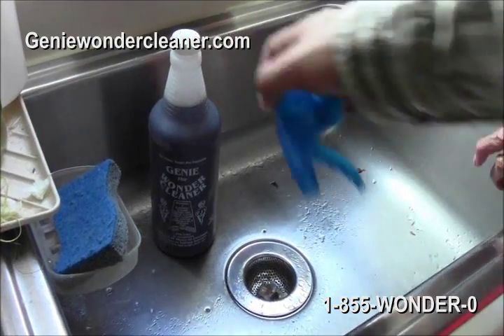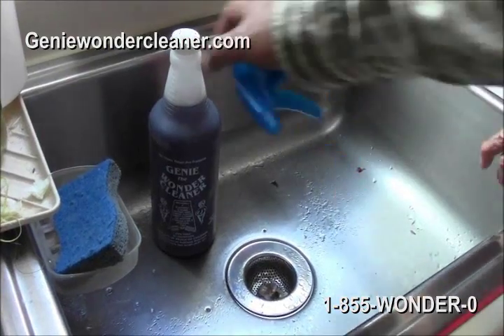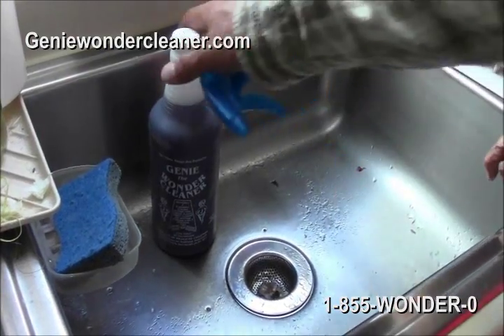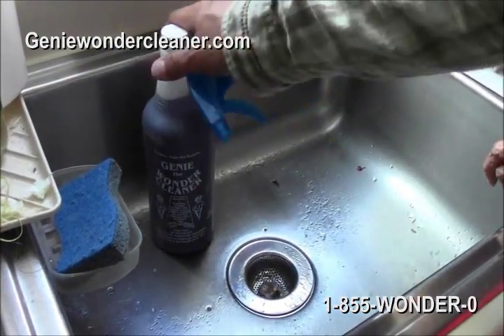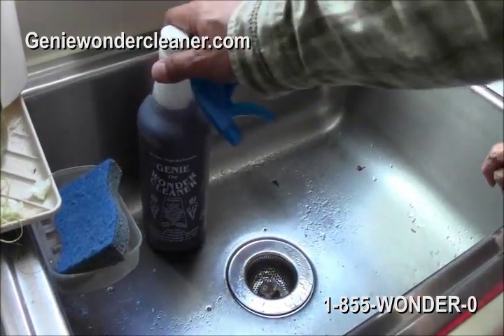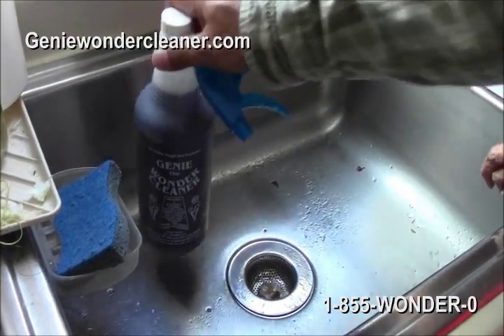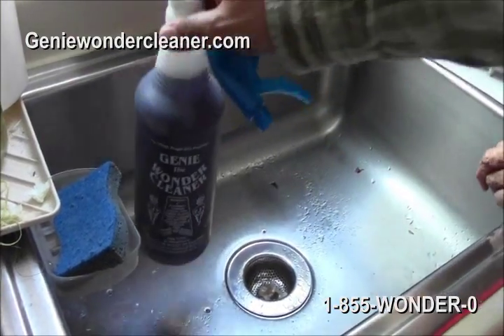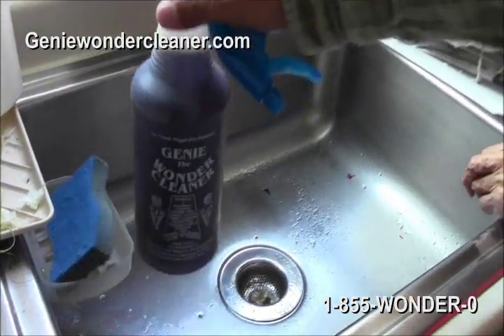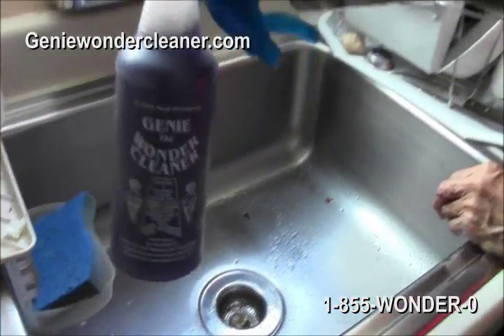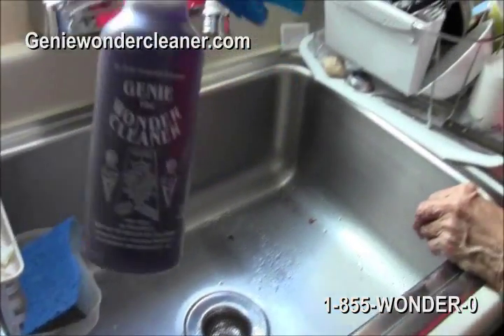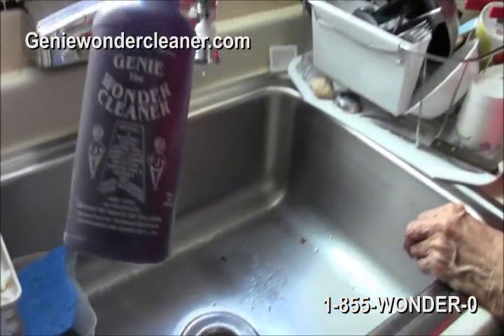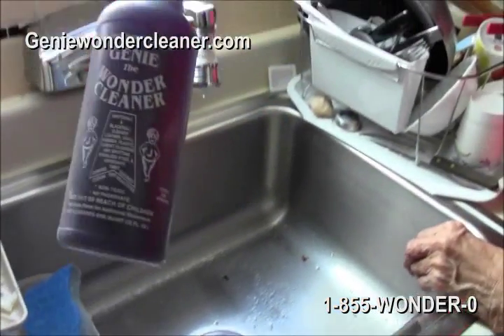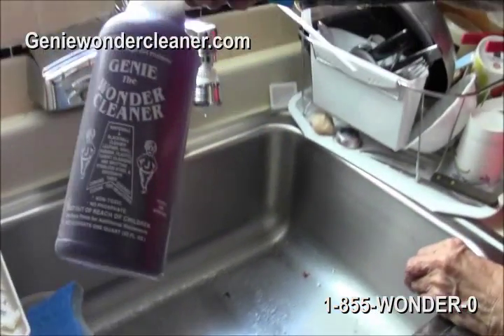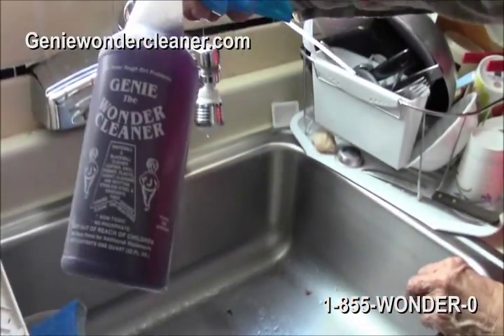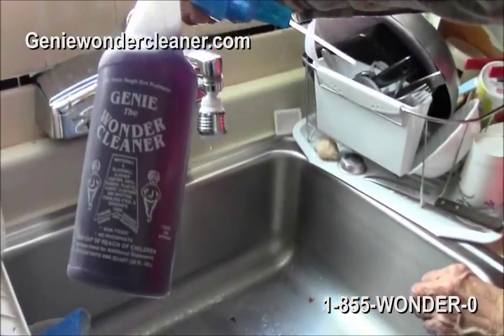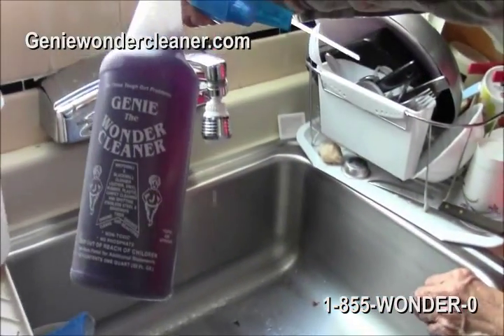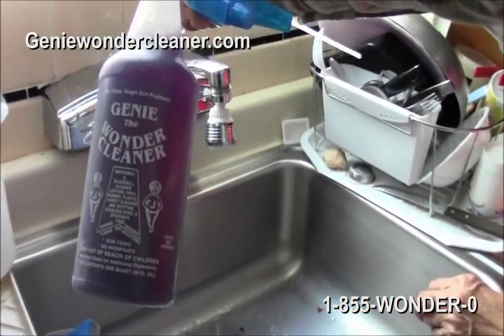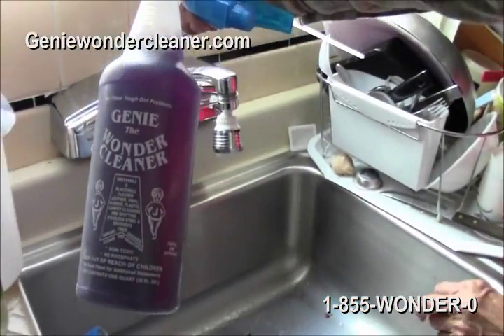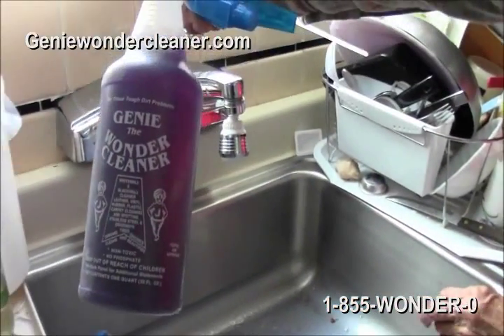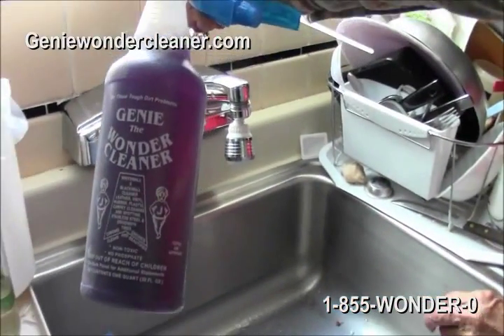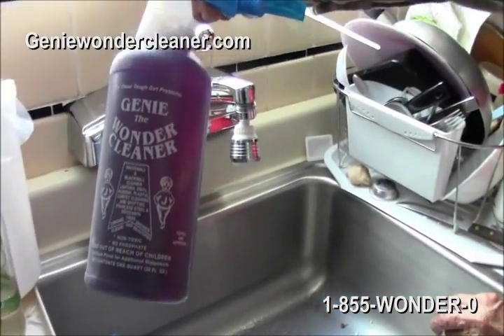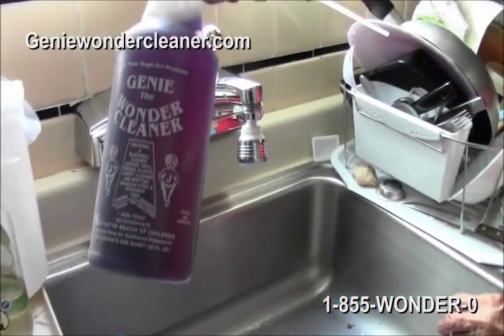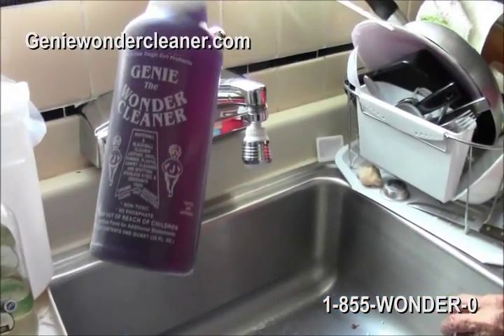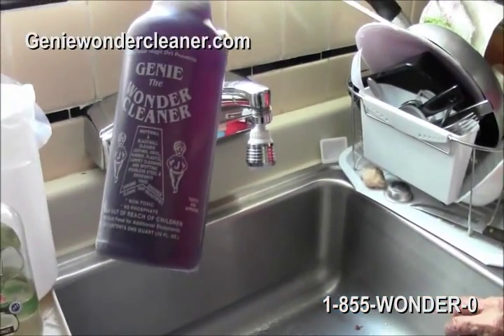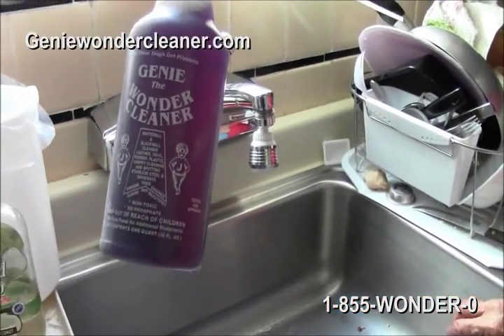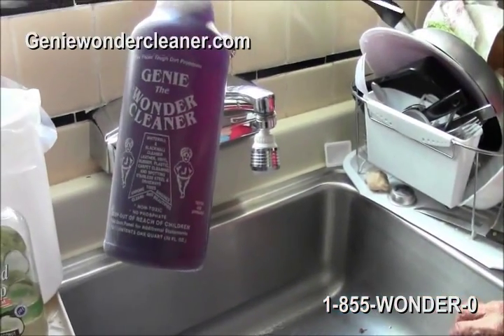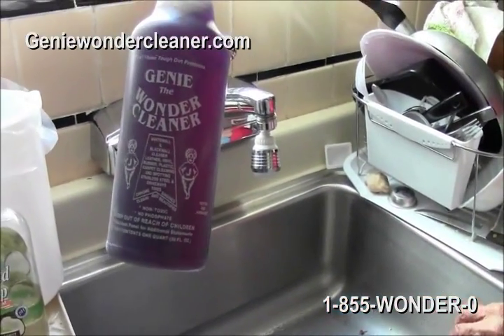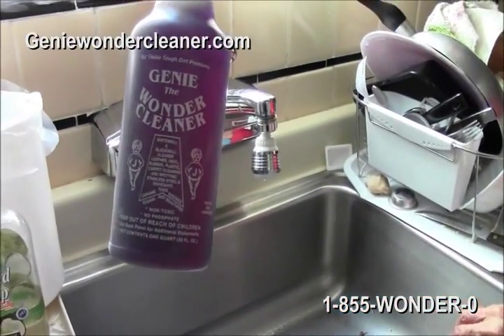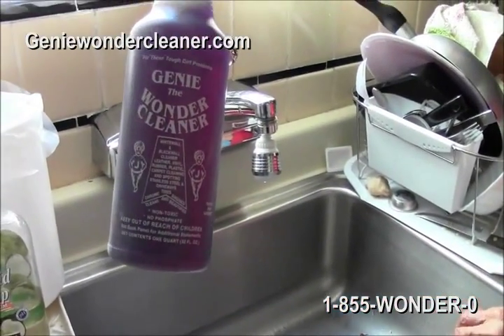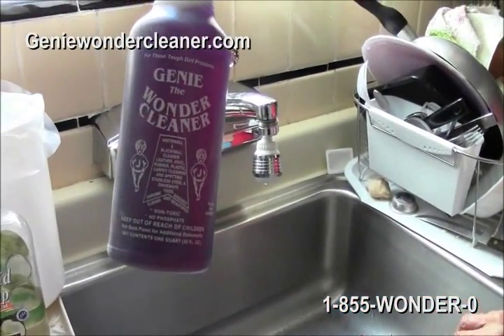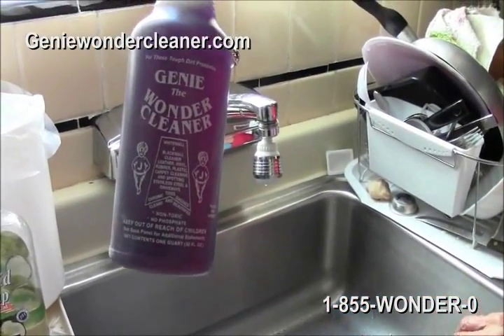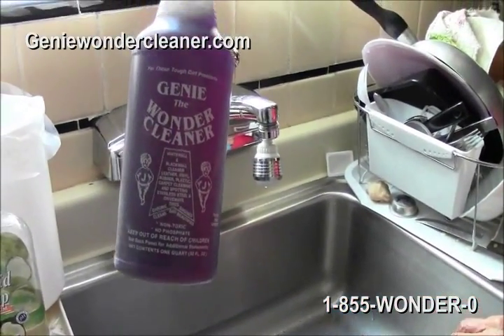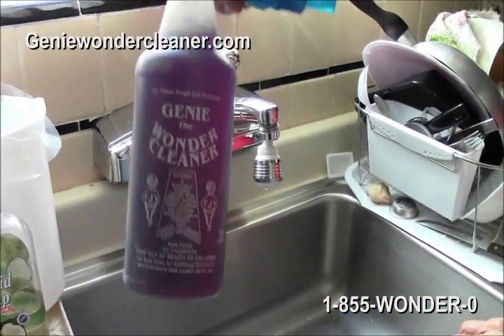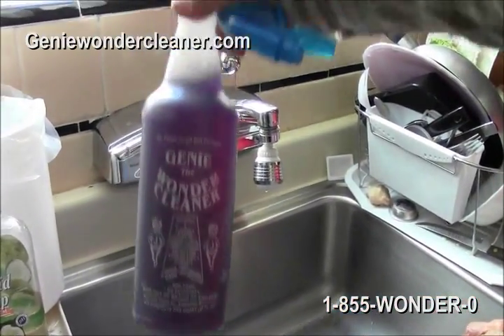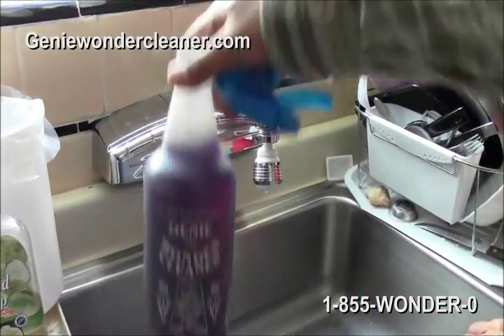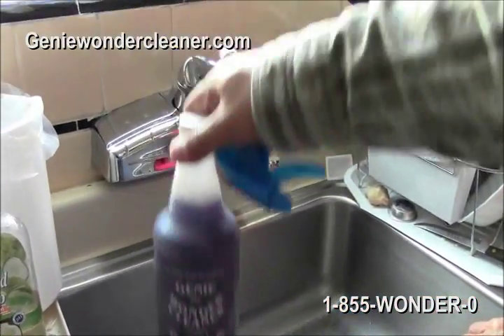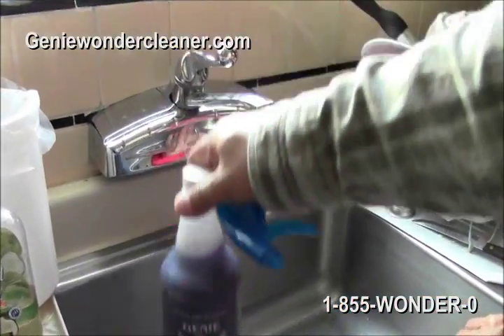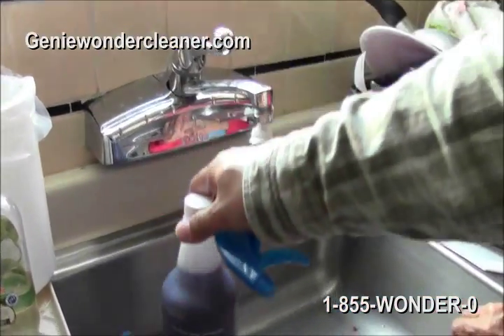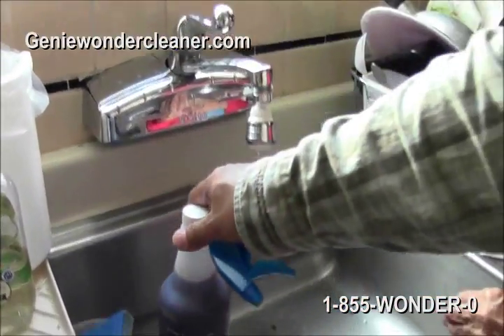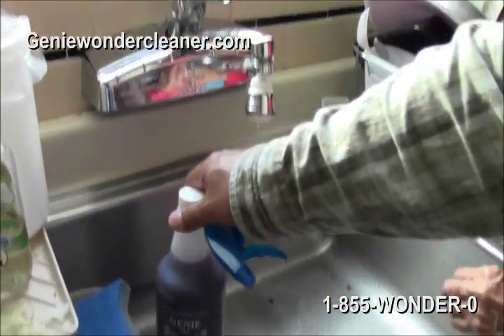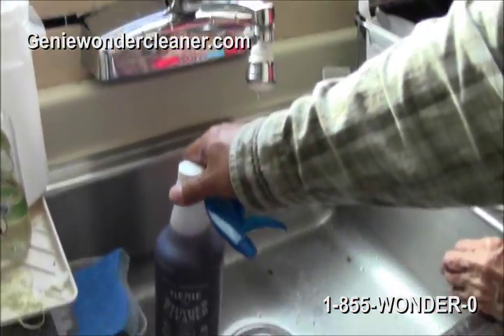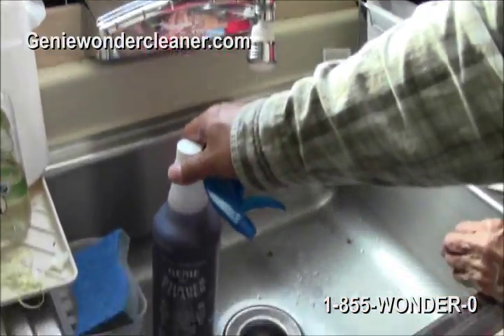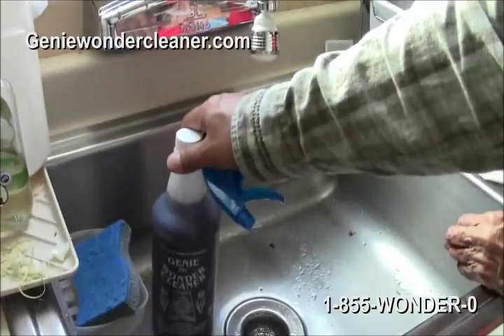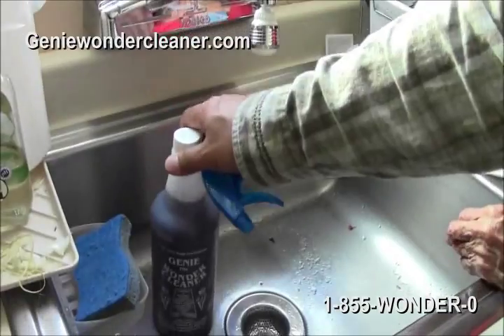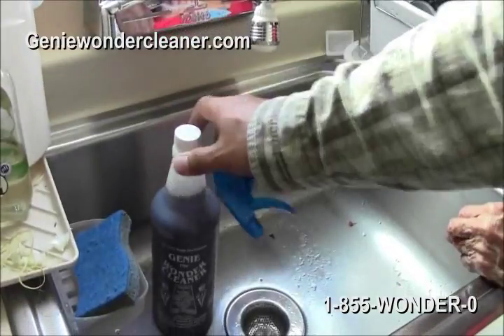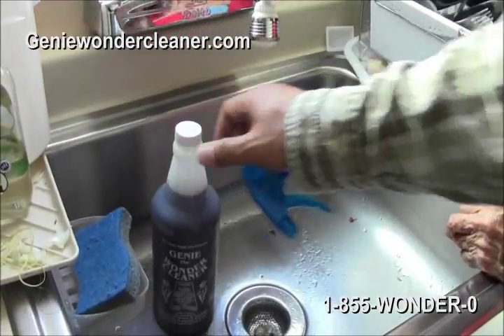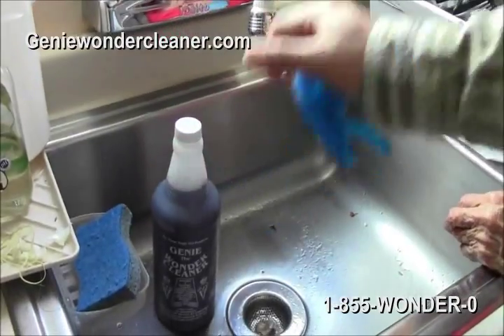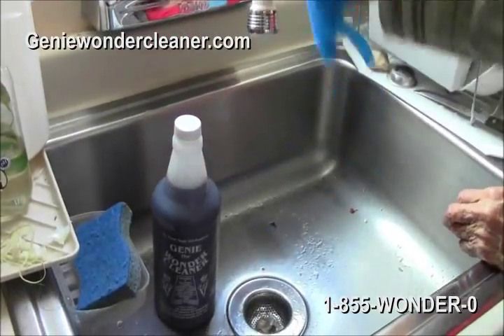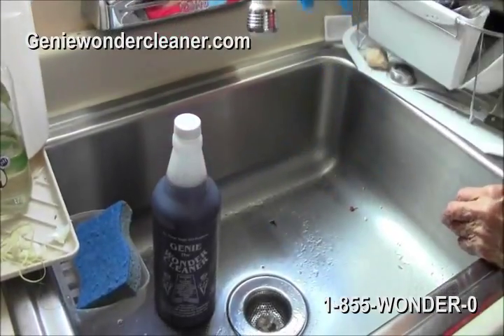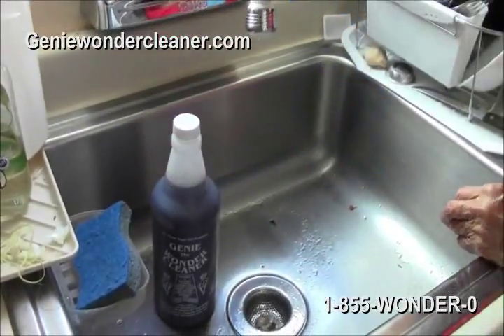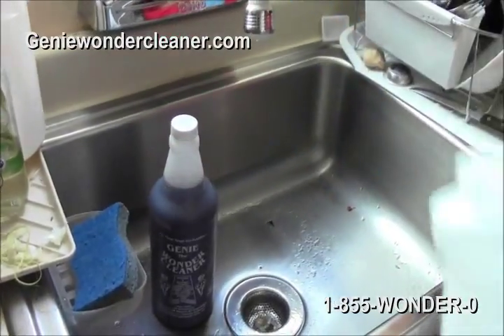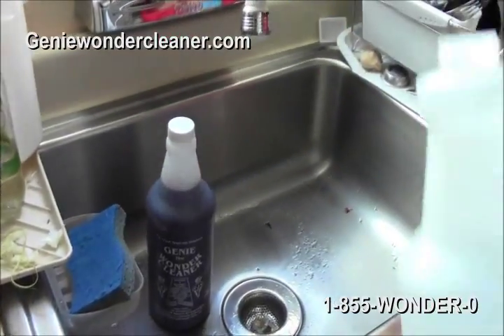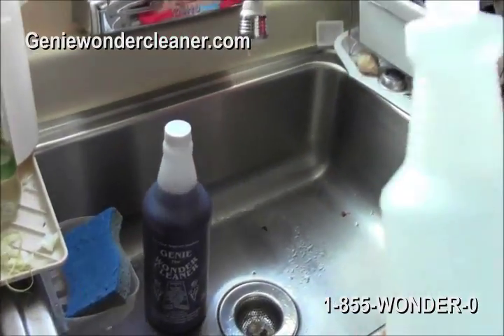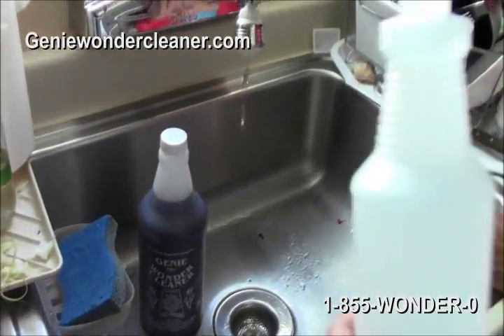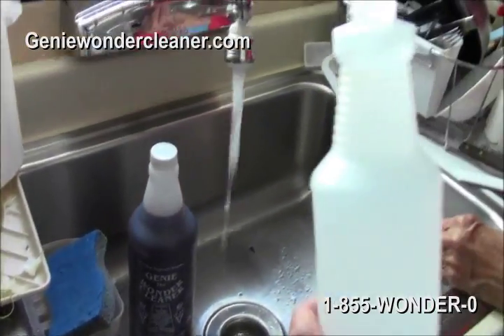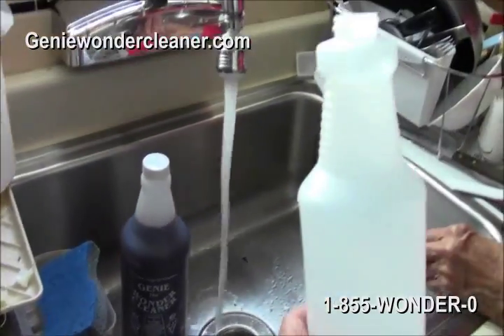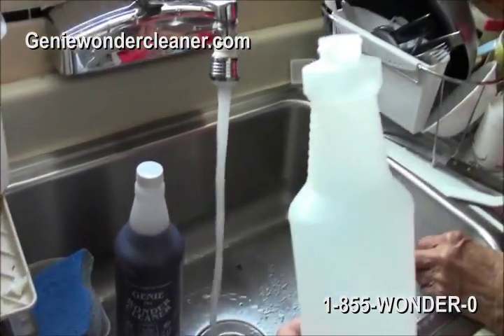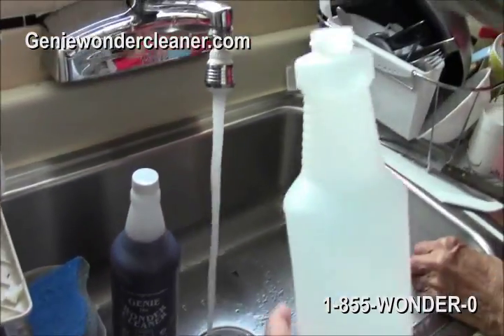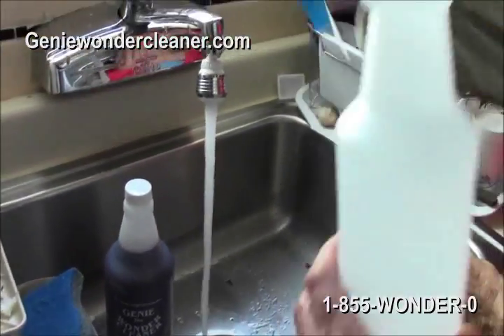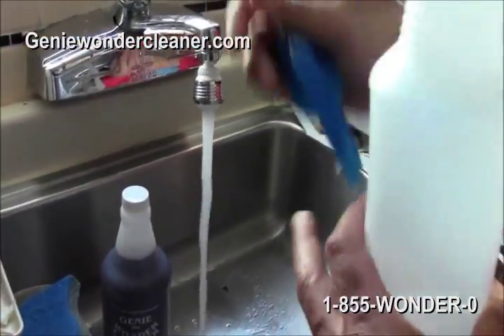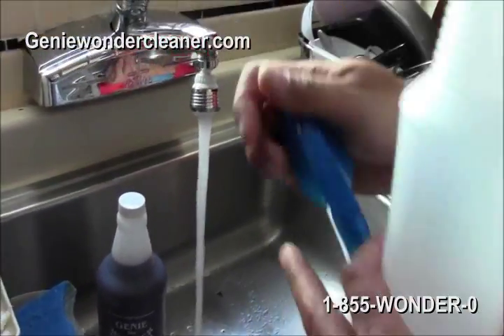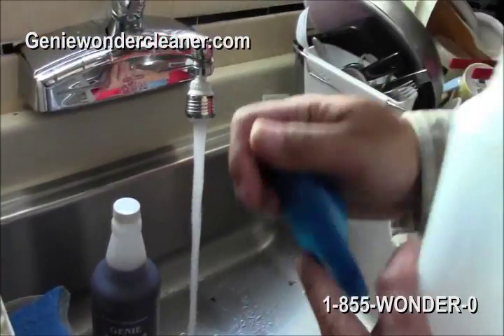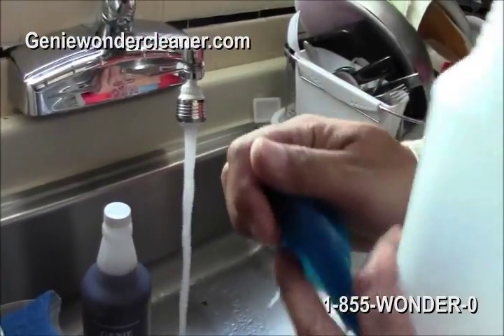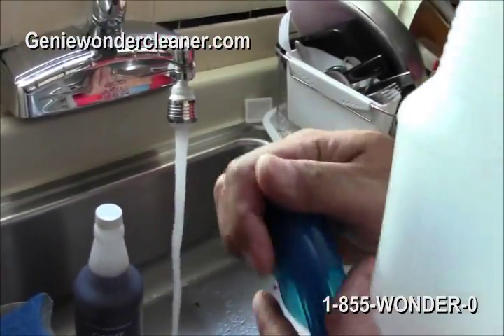This is Genie the Wonder Cleaner. It's non-toxic, non-caustic, non-flammable, biodegradable.